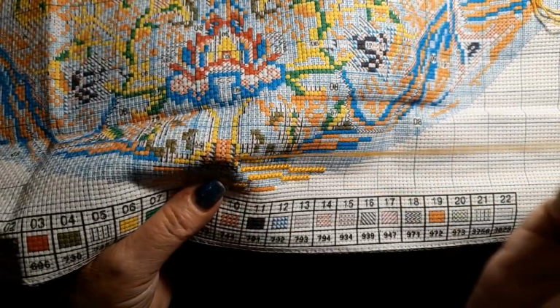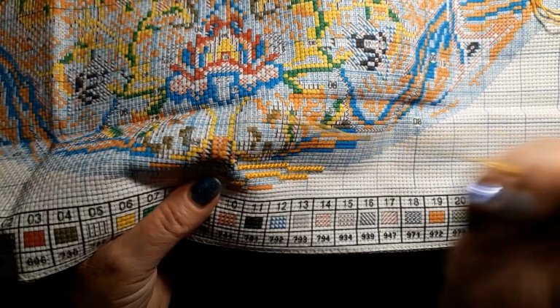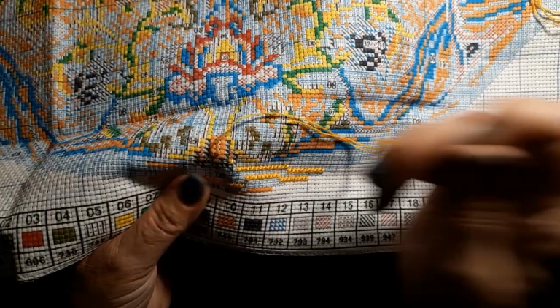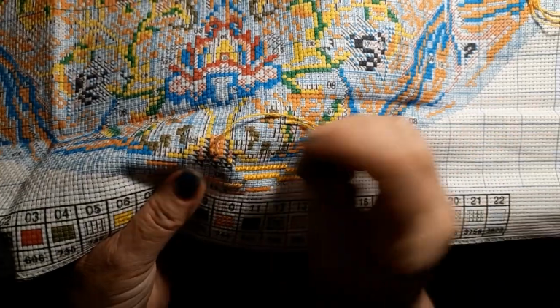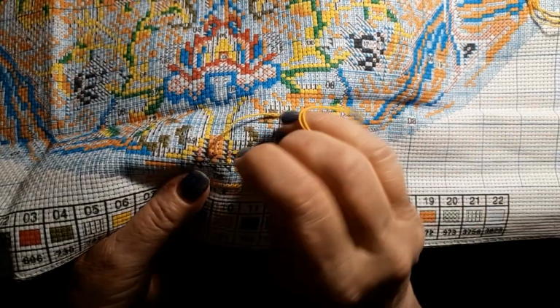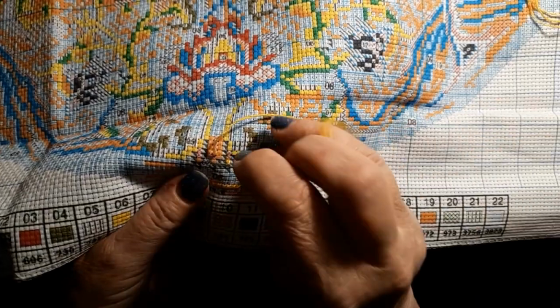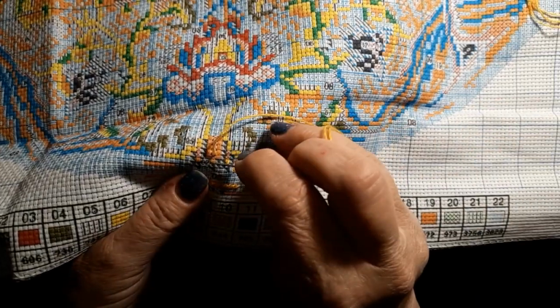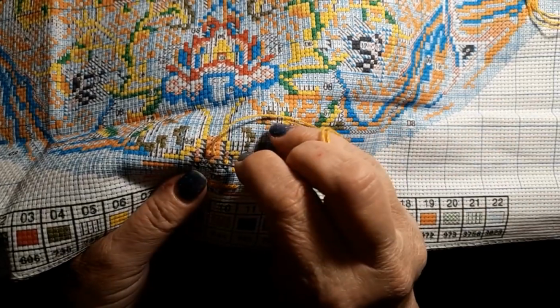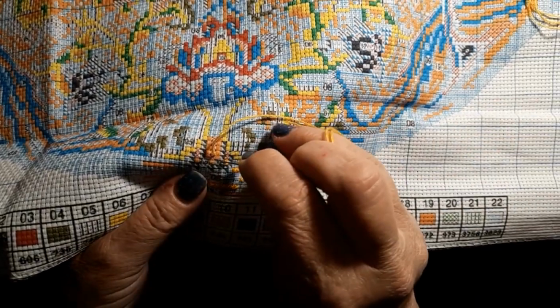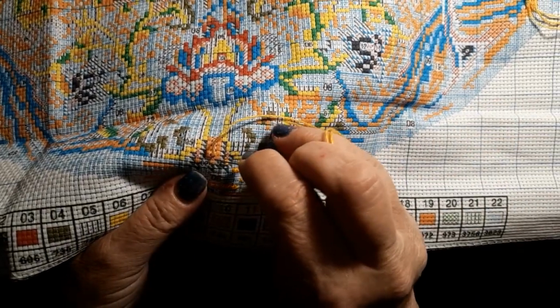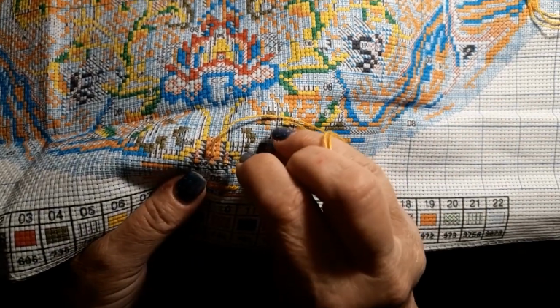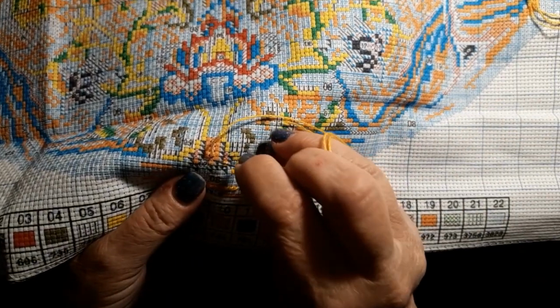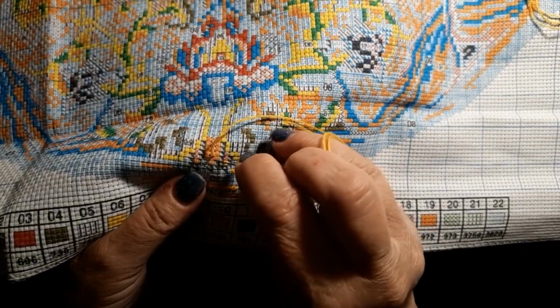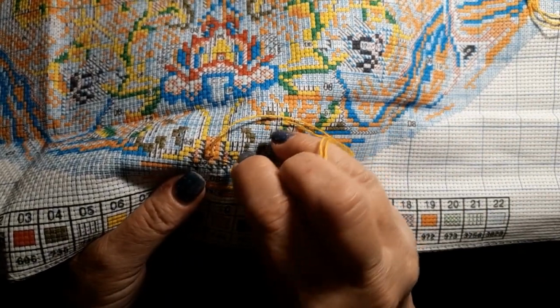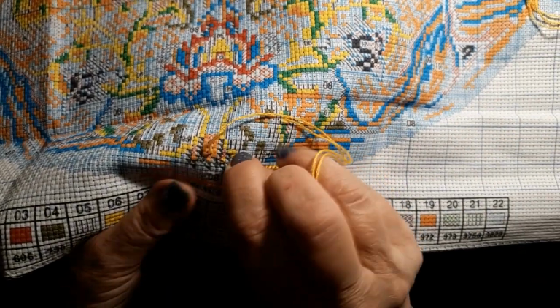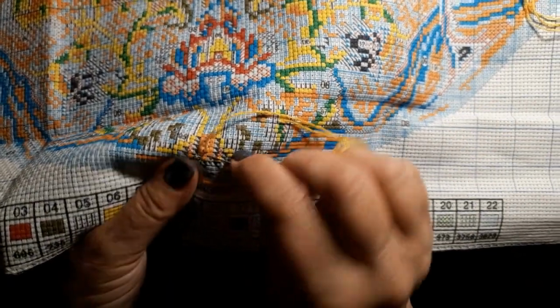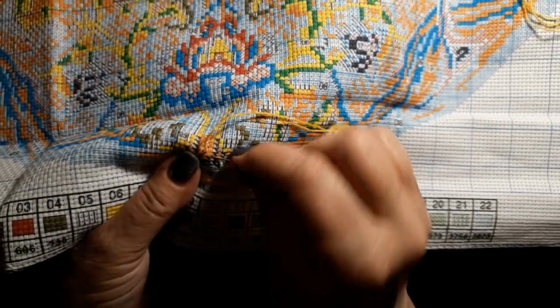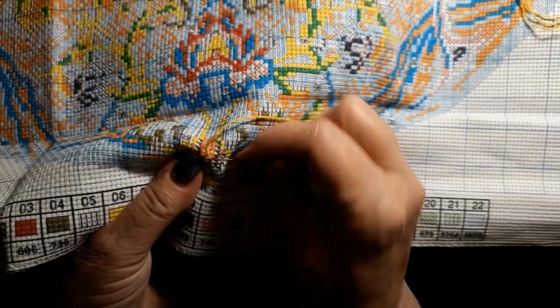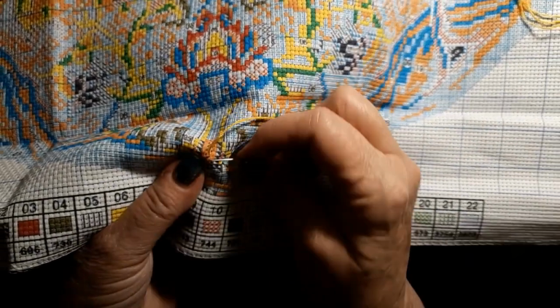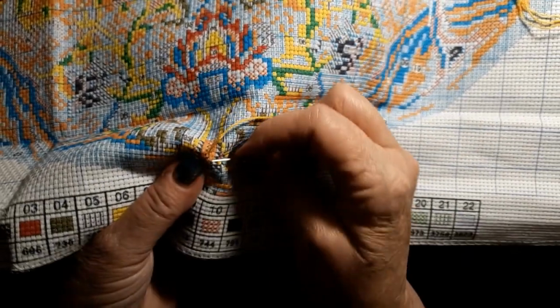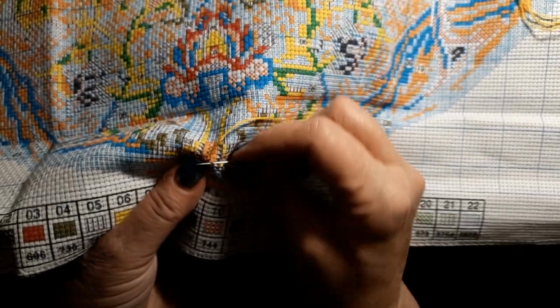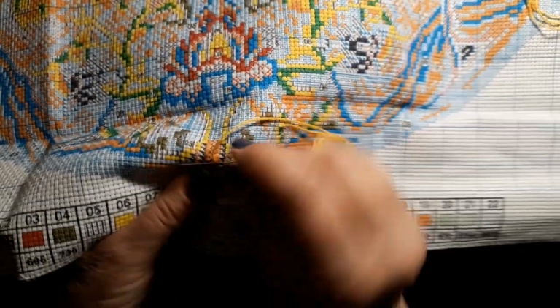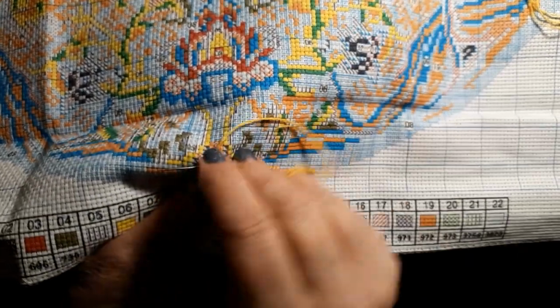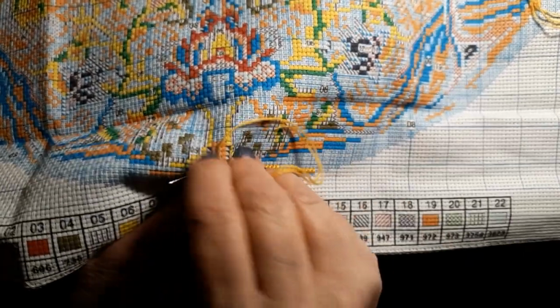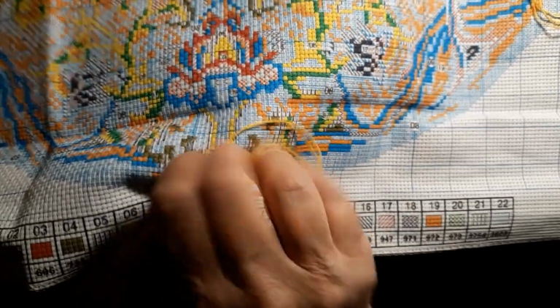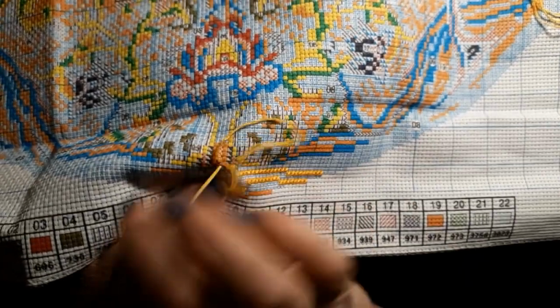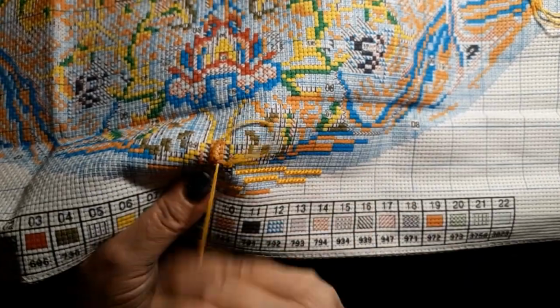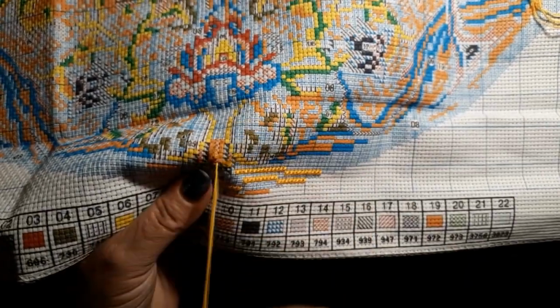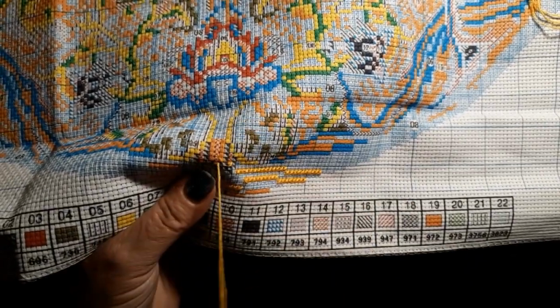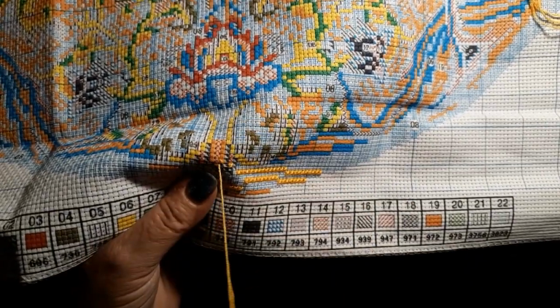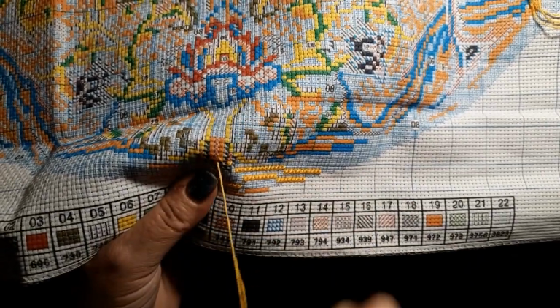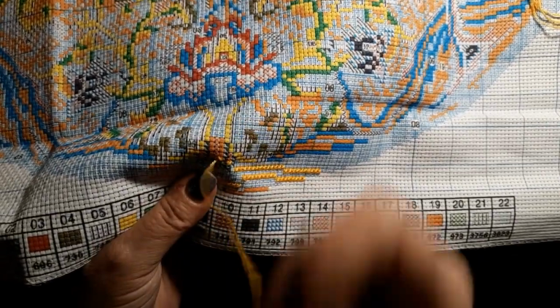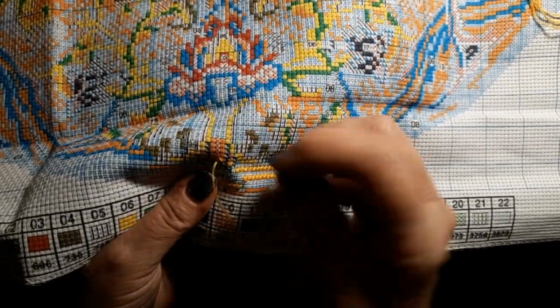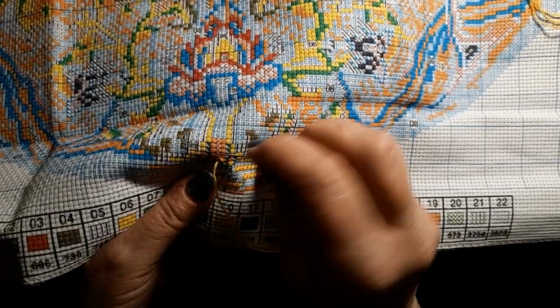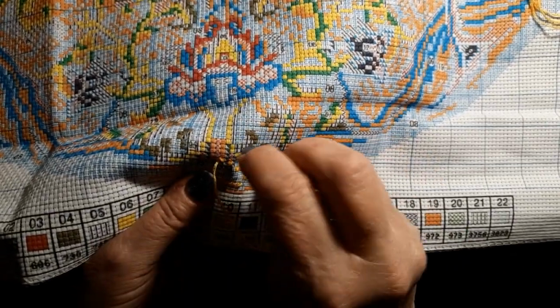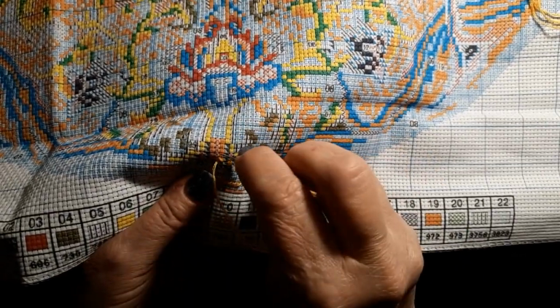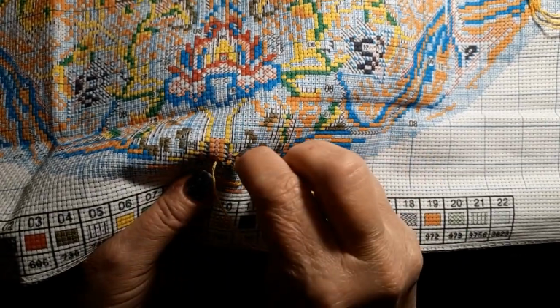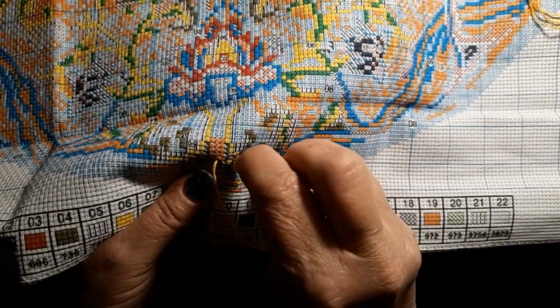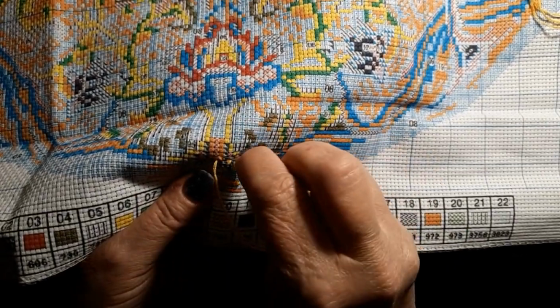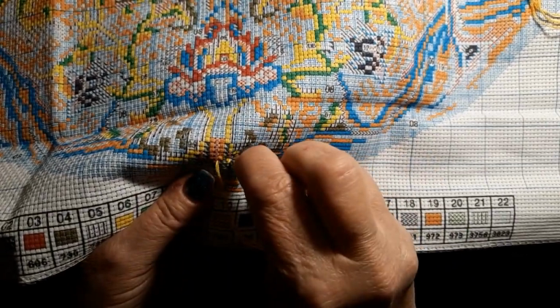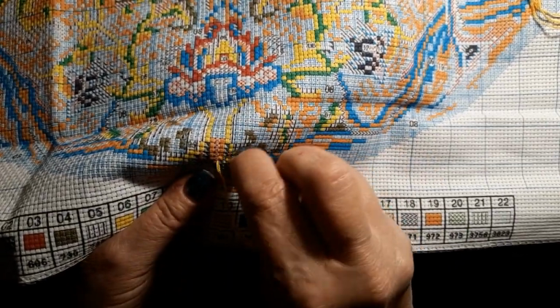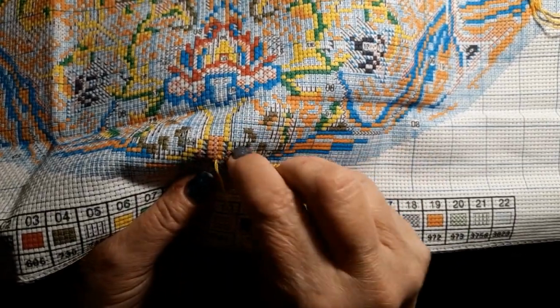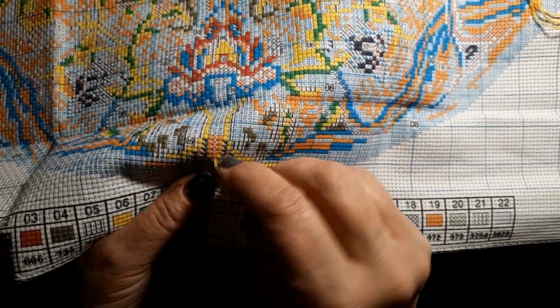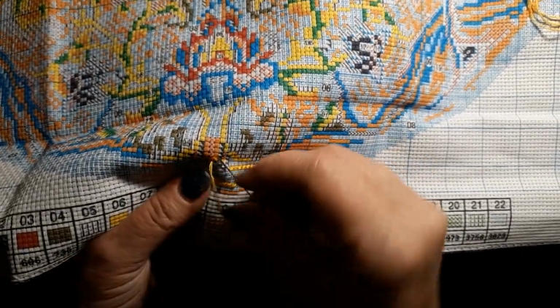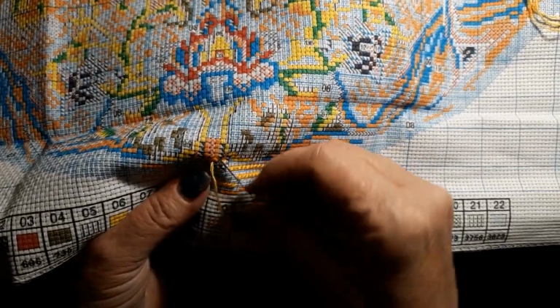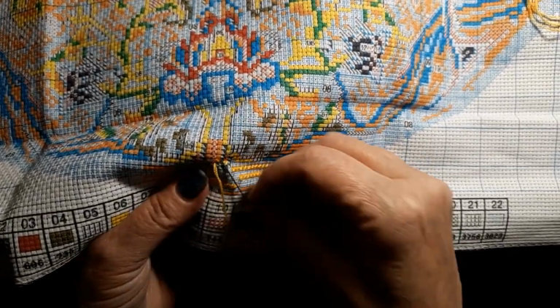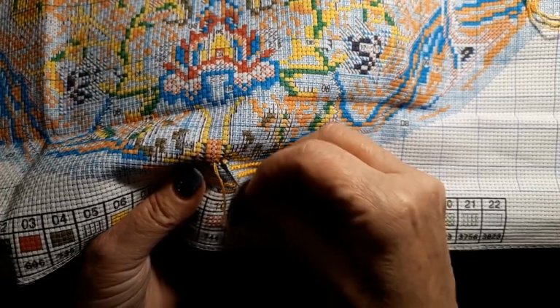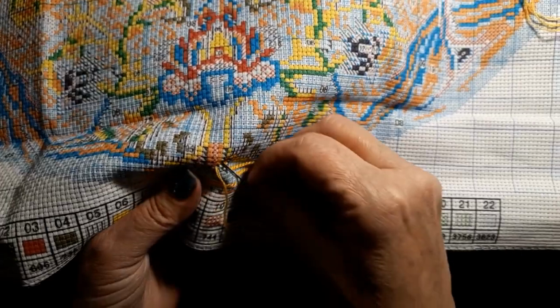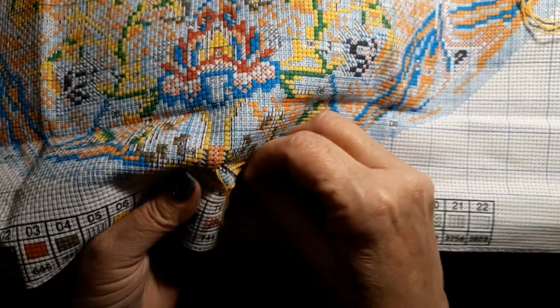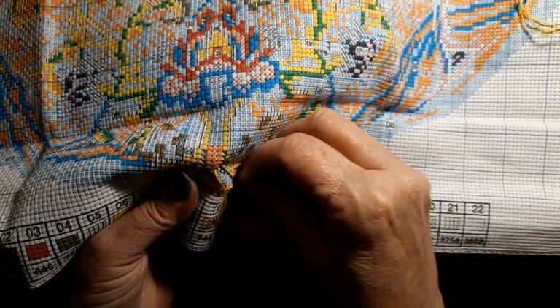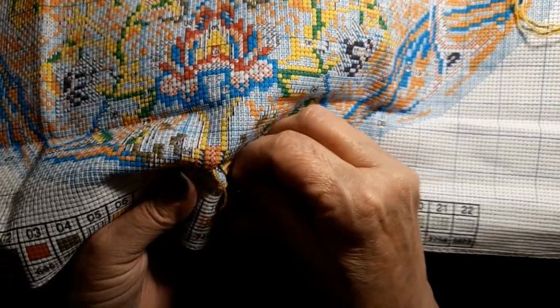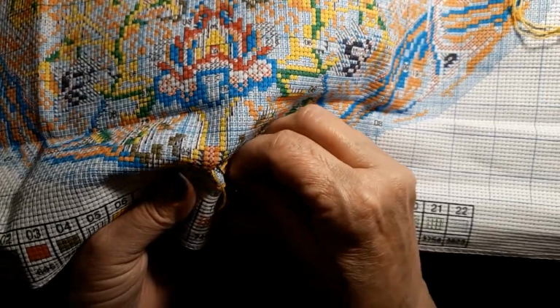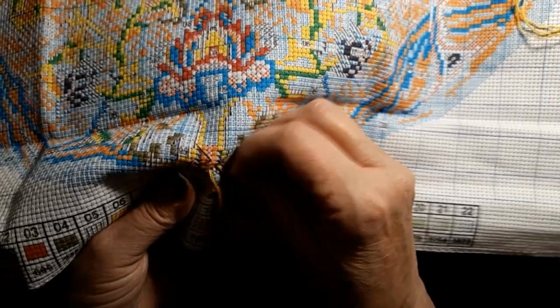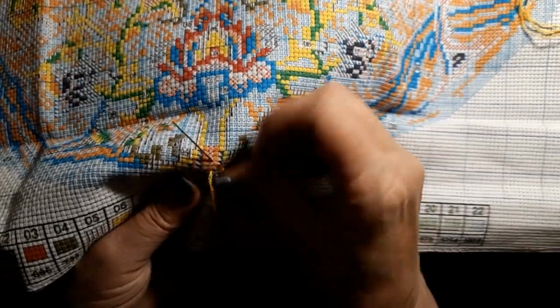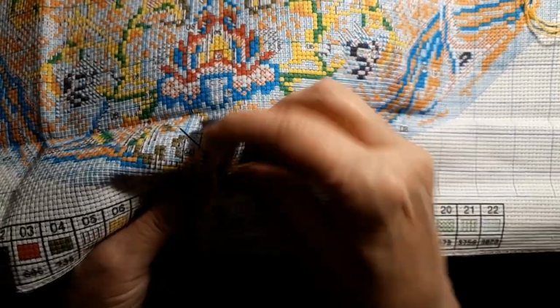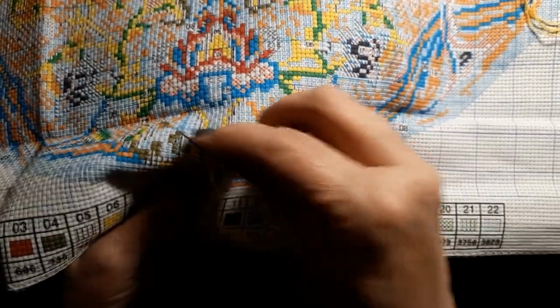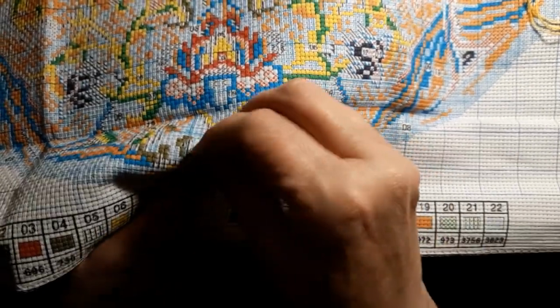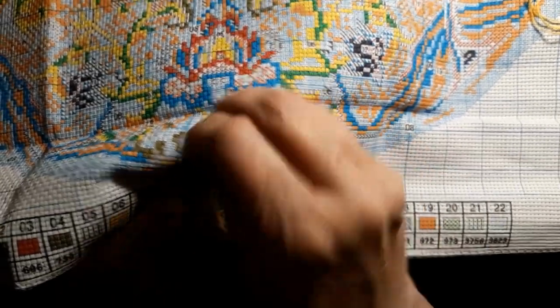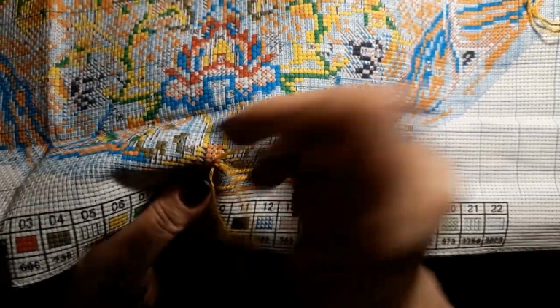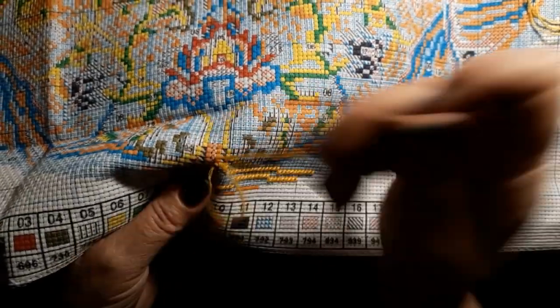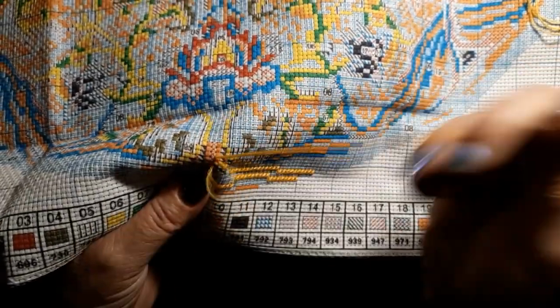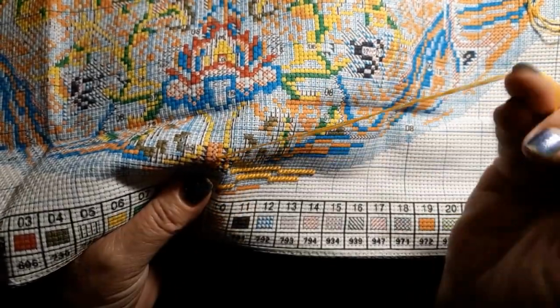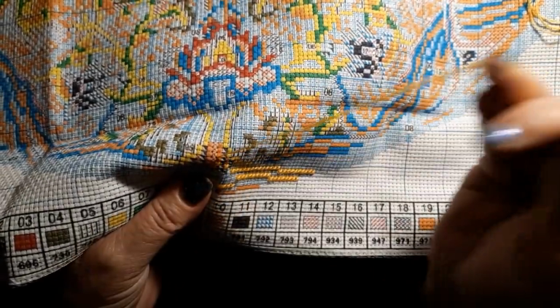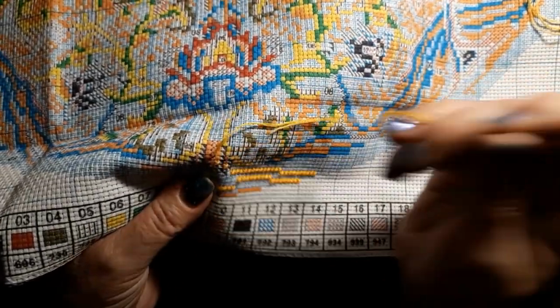I like it when I can see the pattern and know what I'm stitching and where I'm stitching.